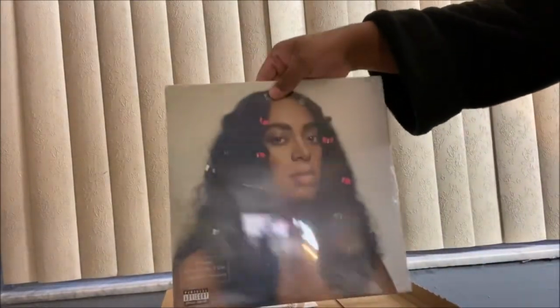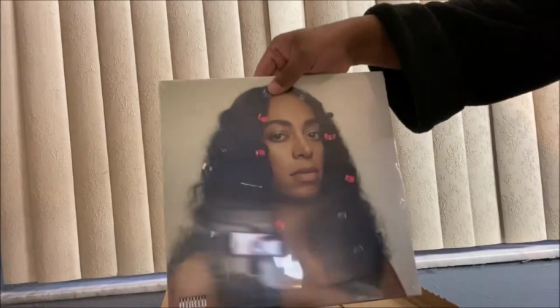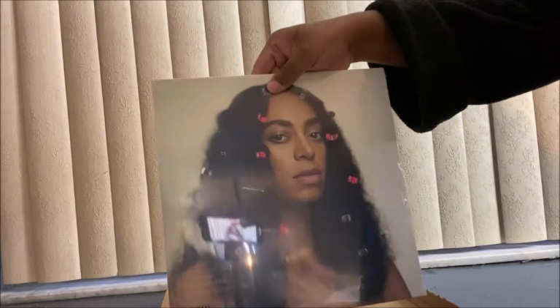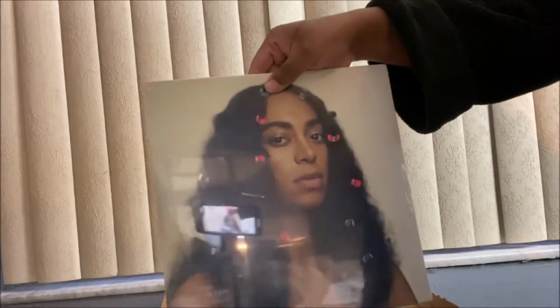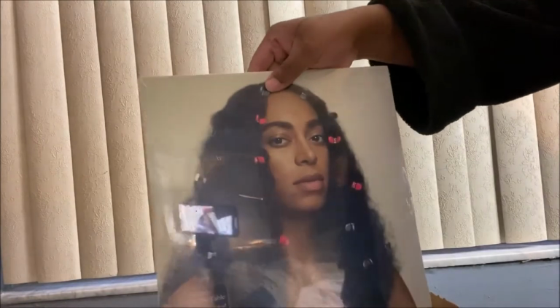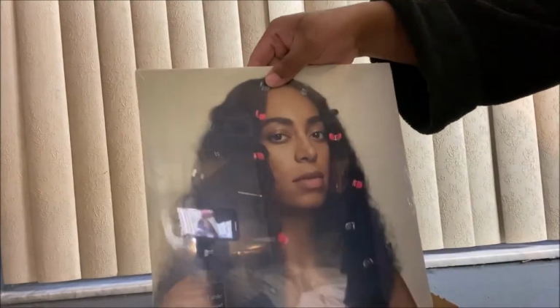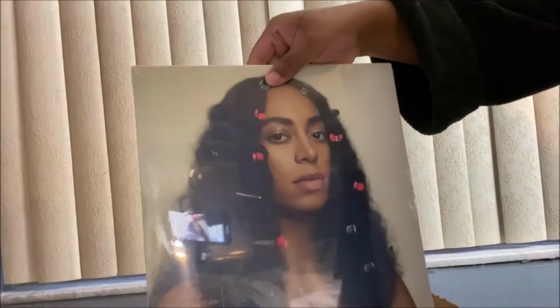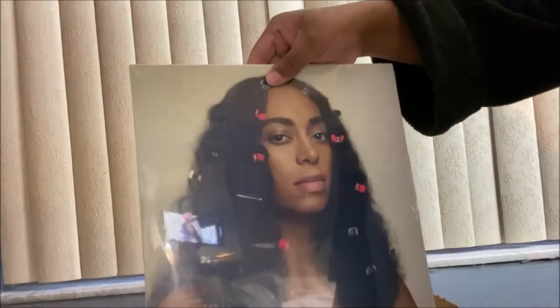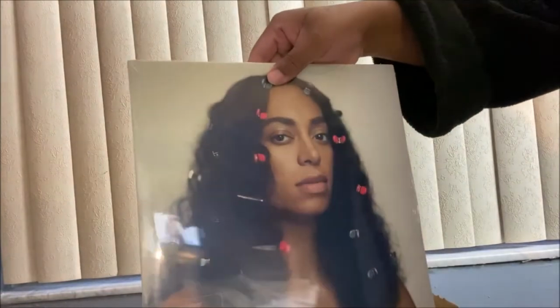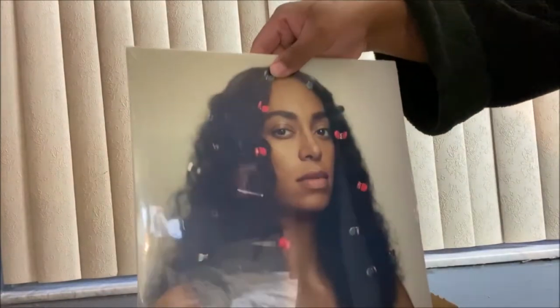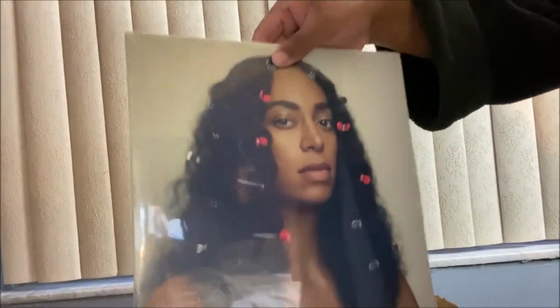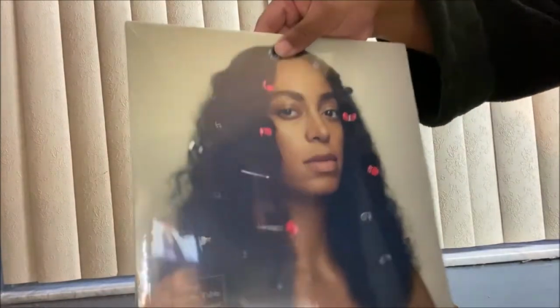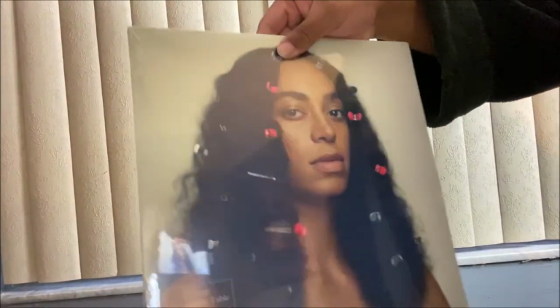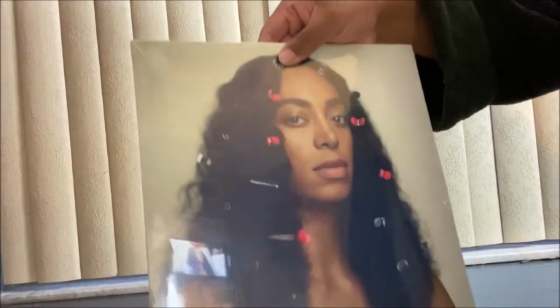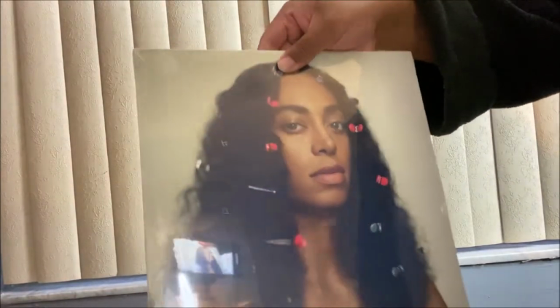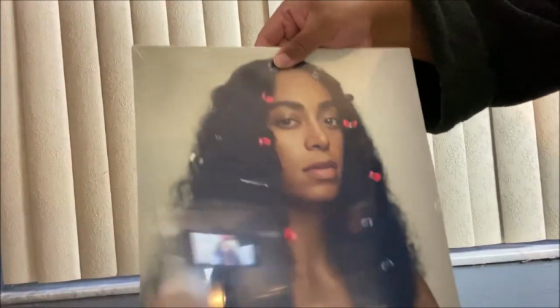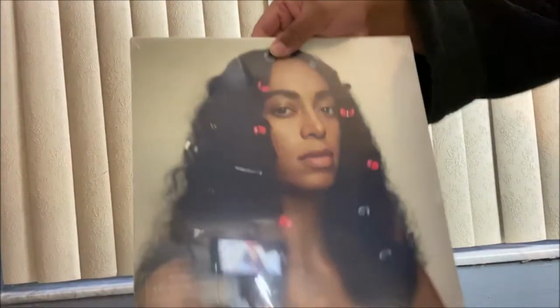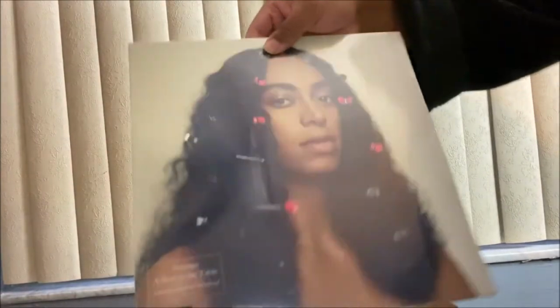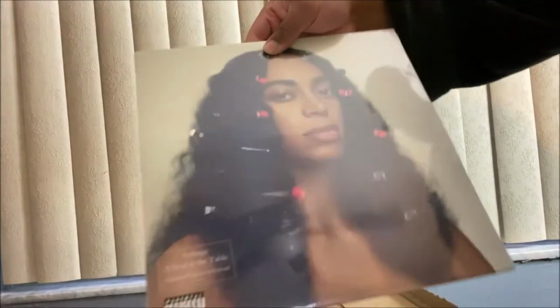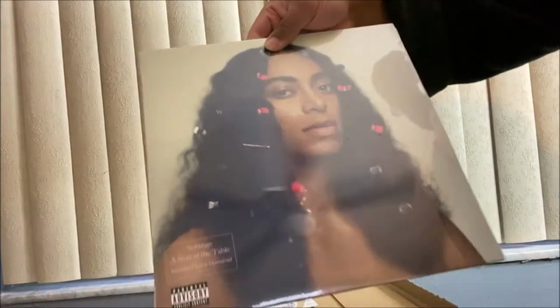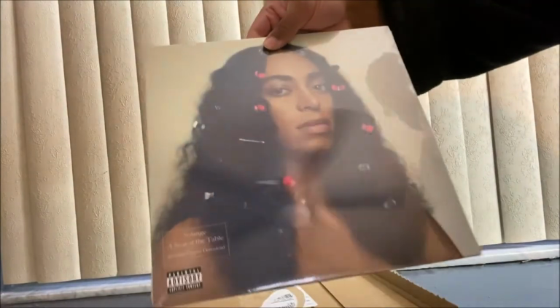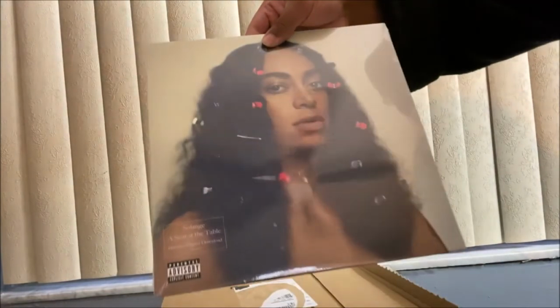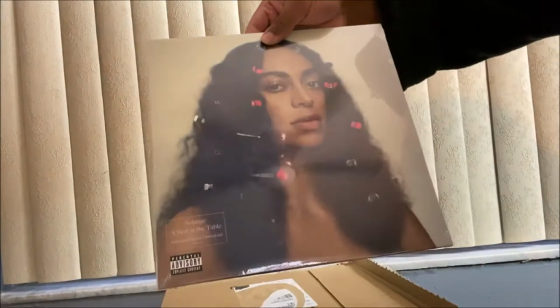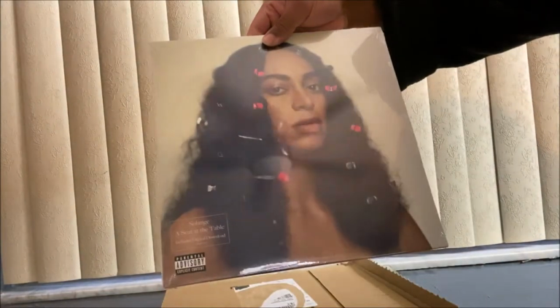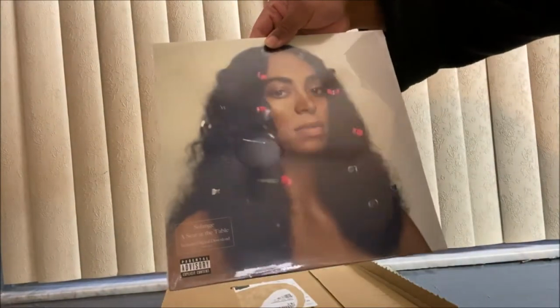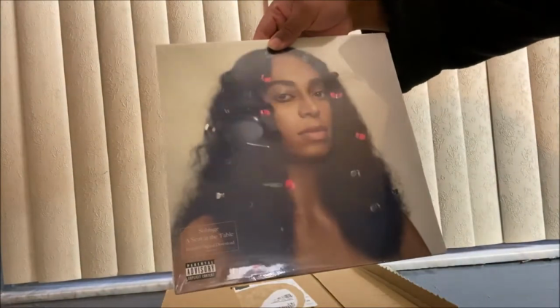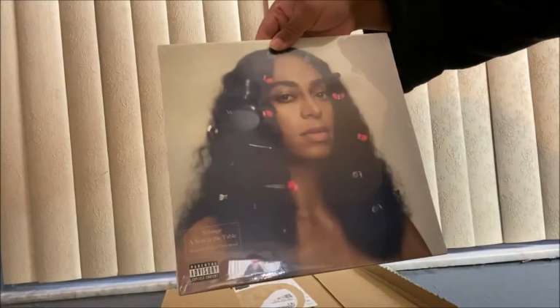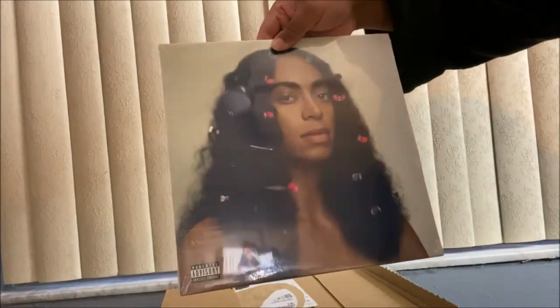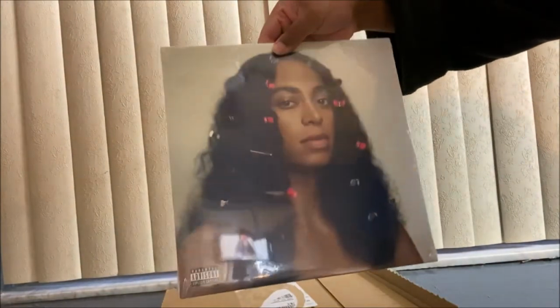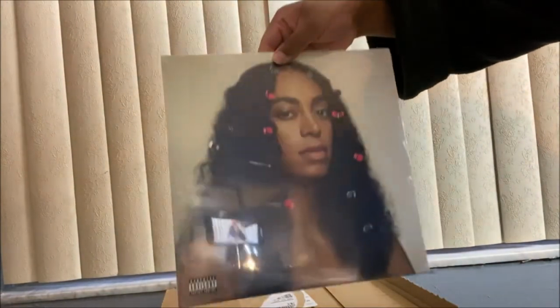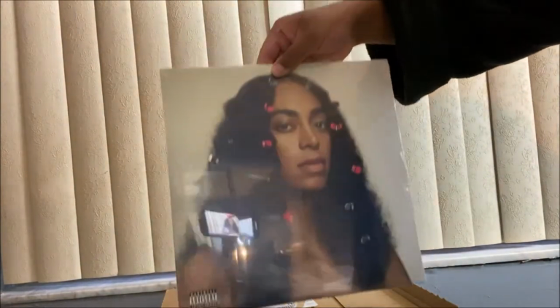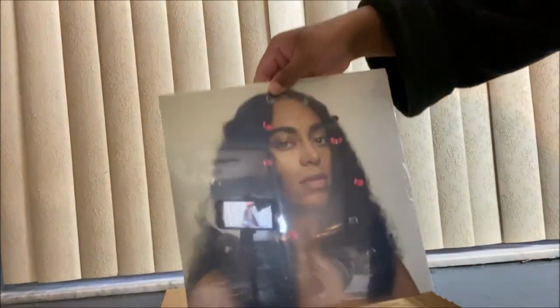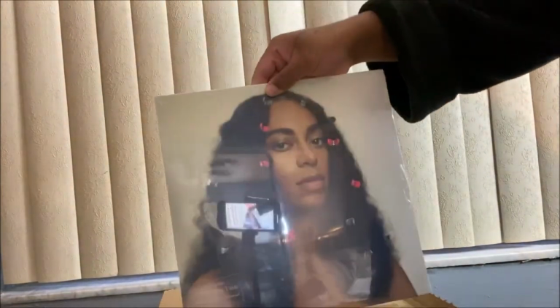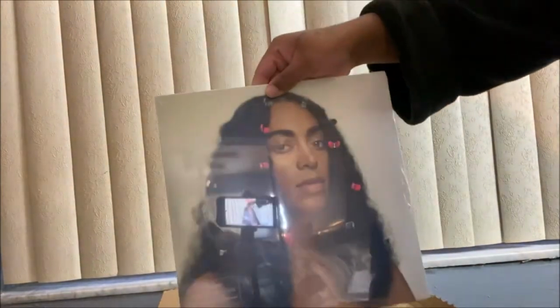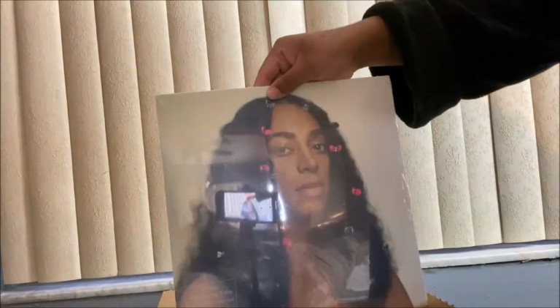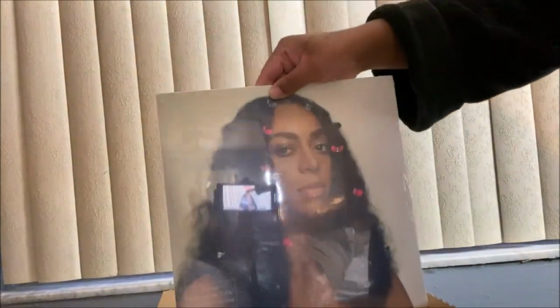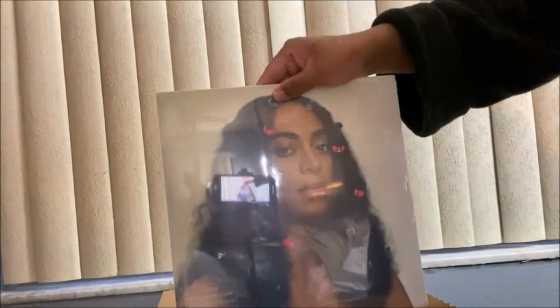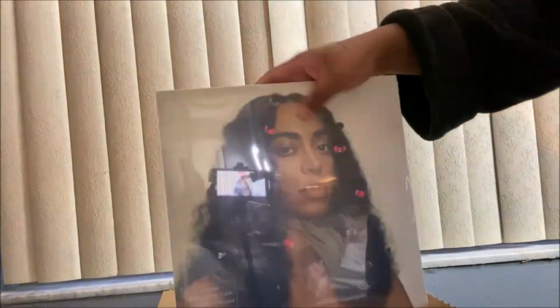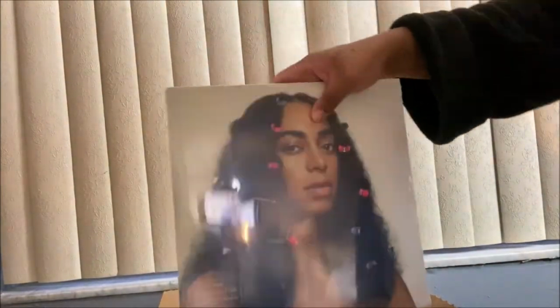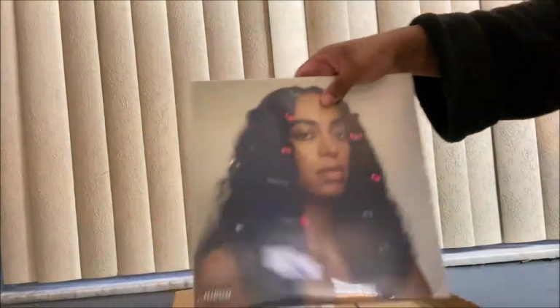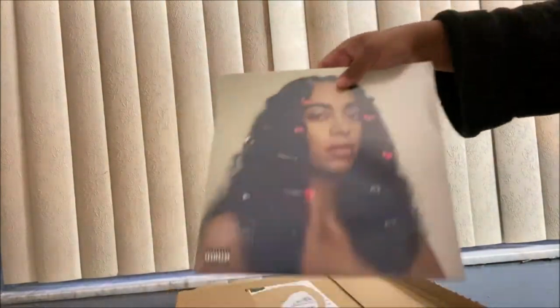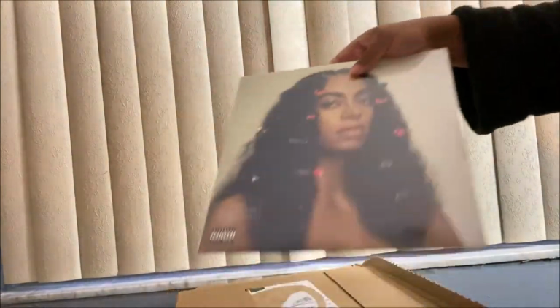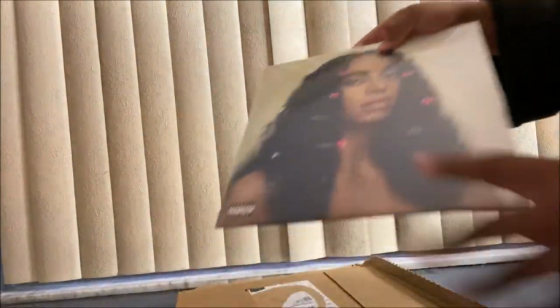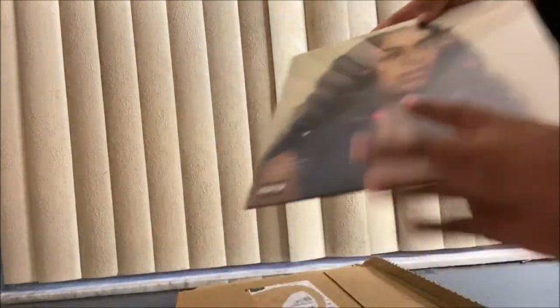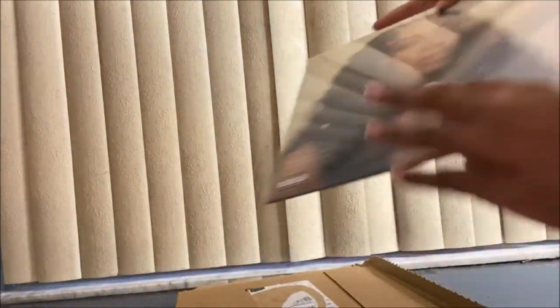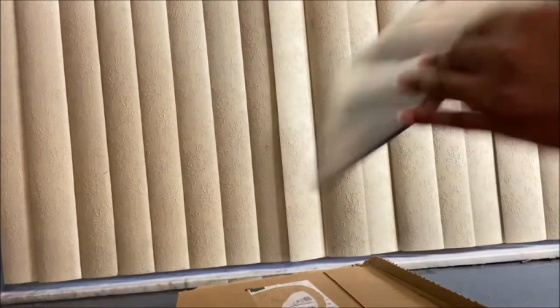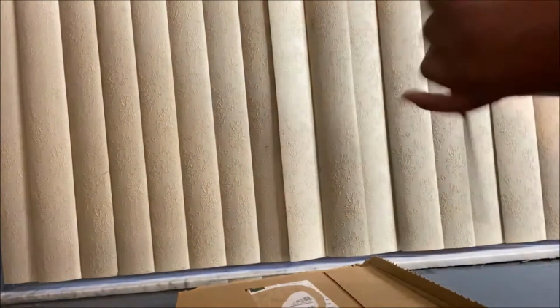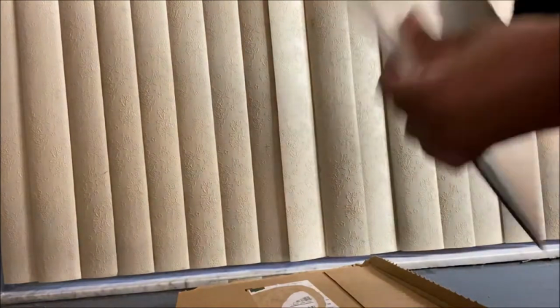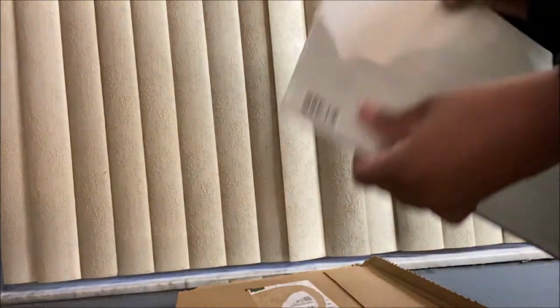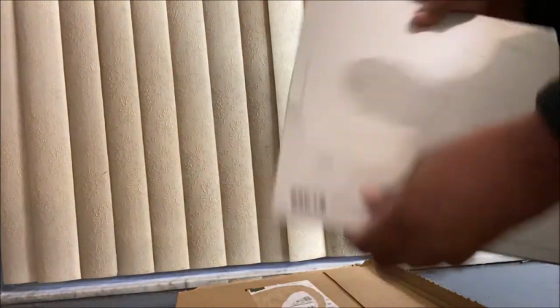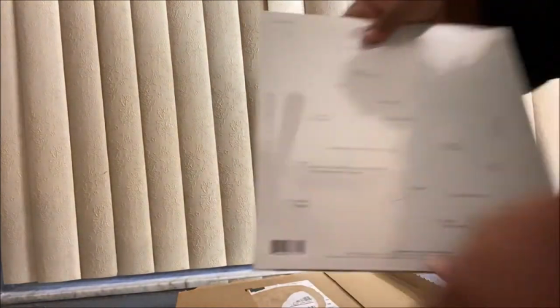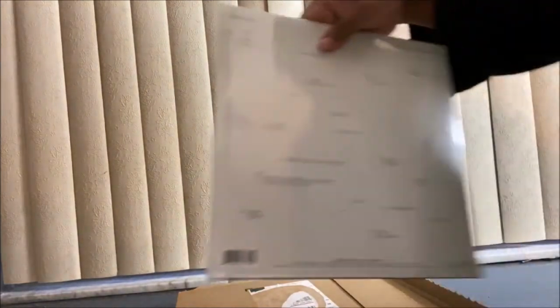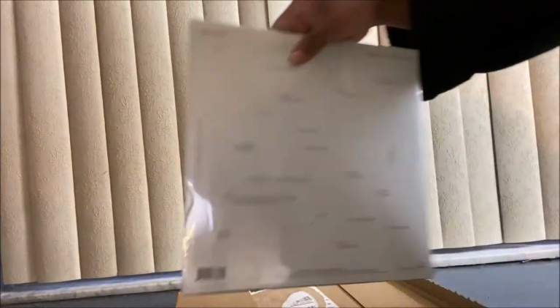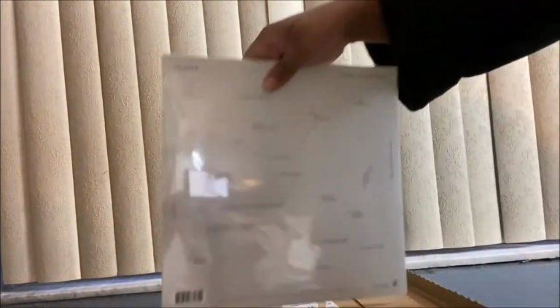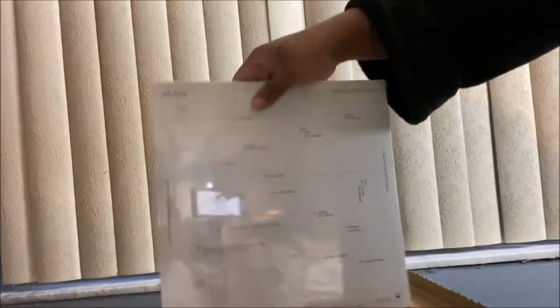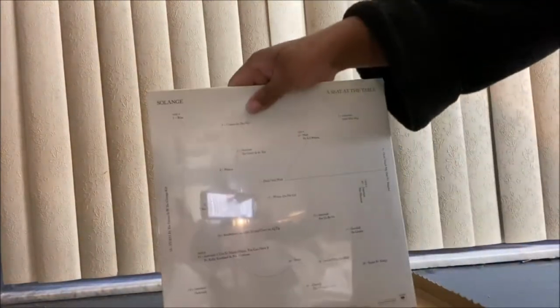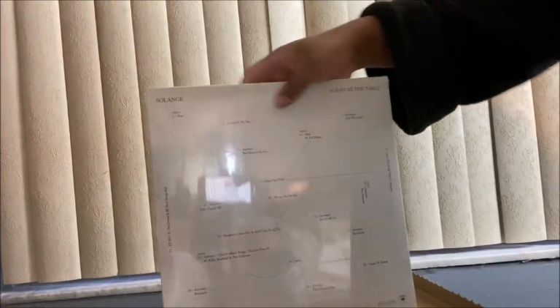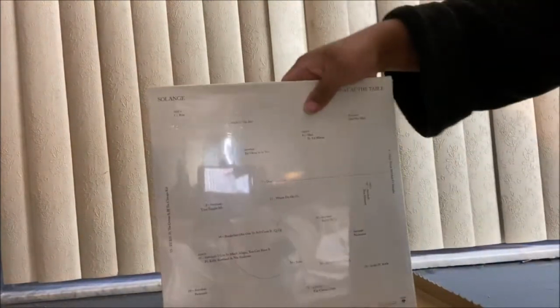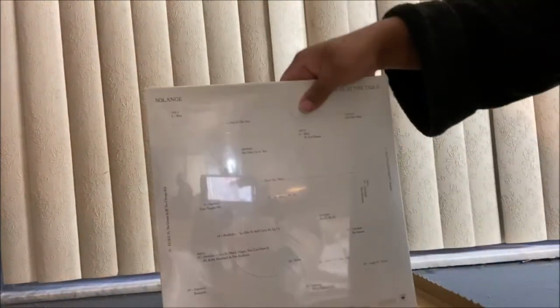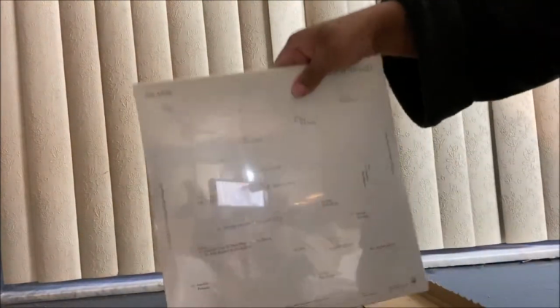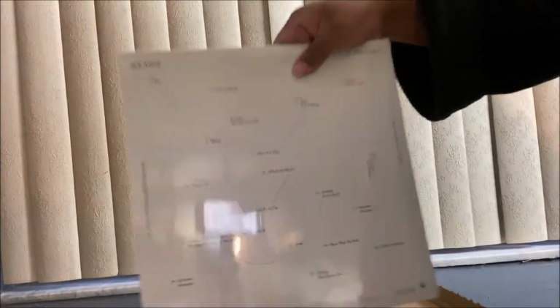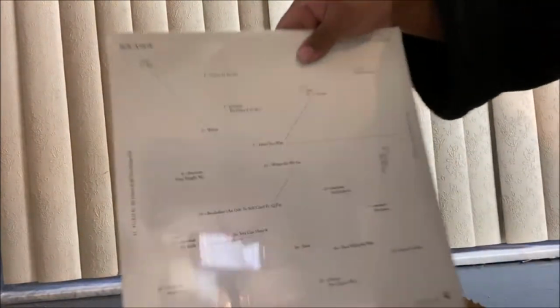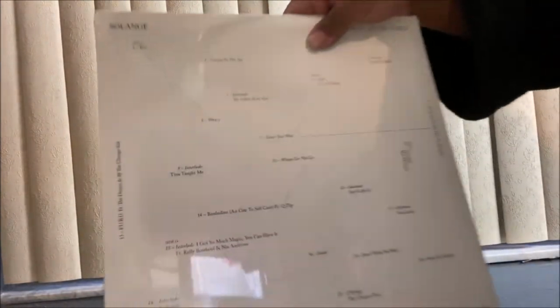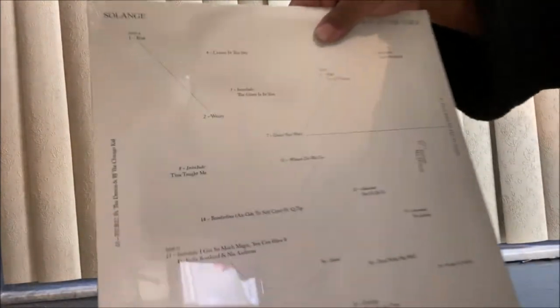So let me see — that's the glass, that's the front, that's the back.